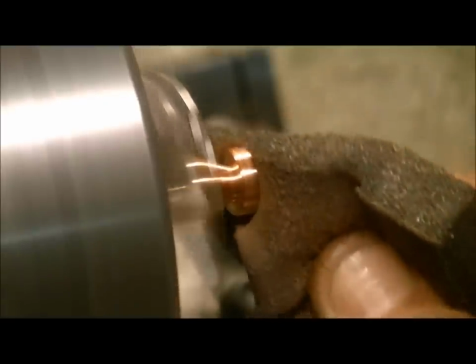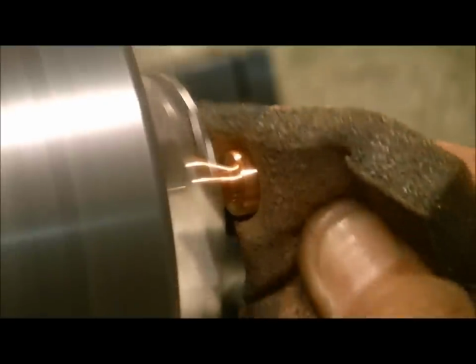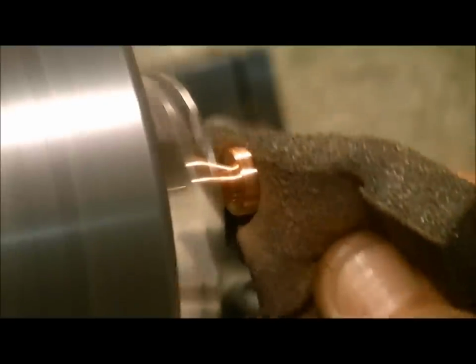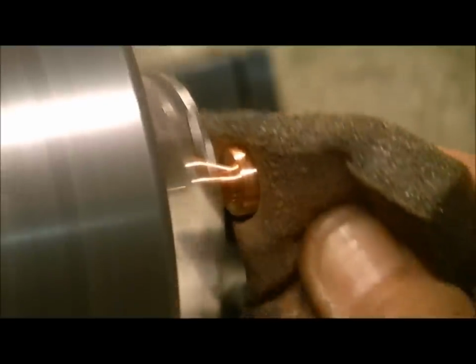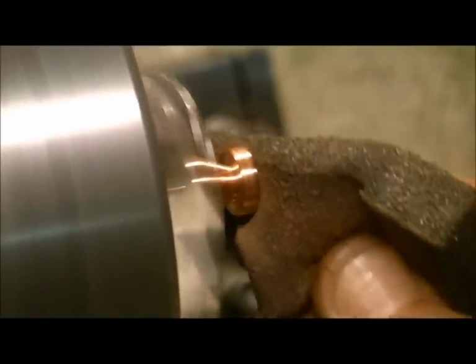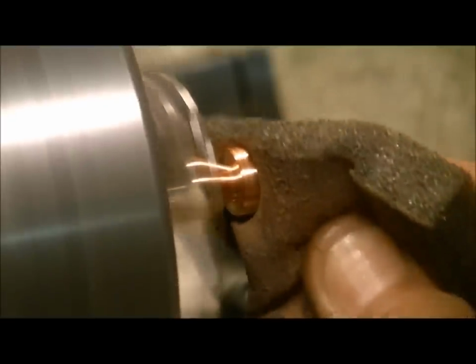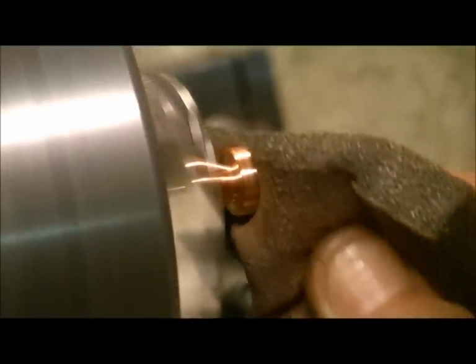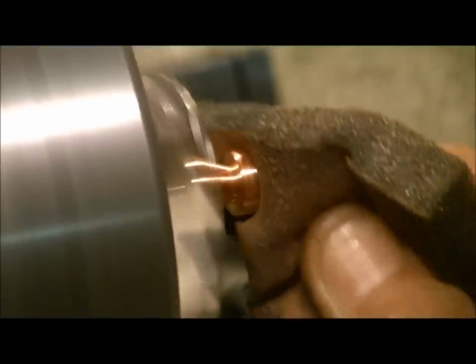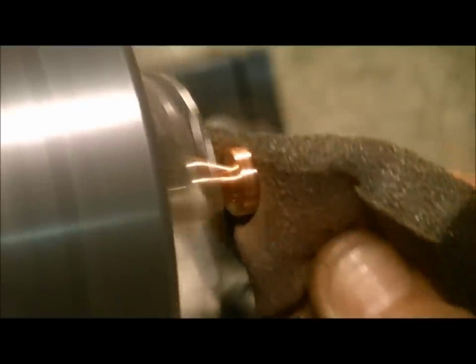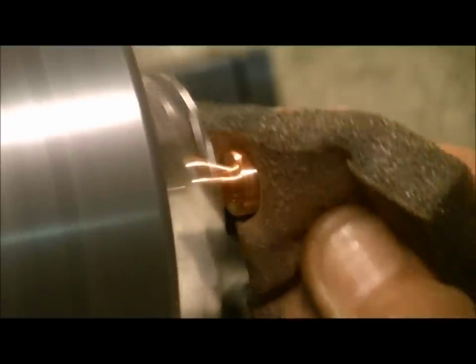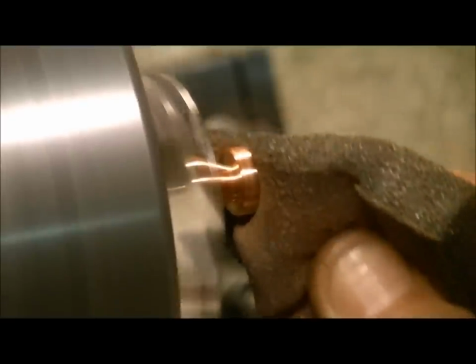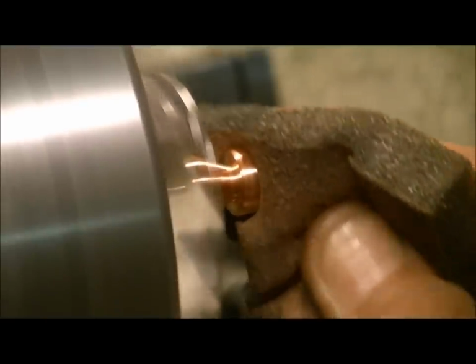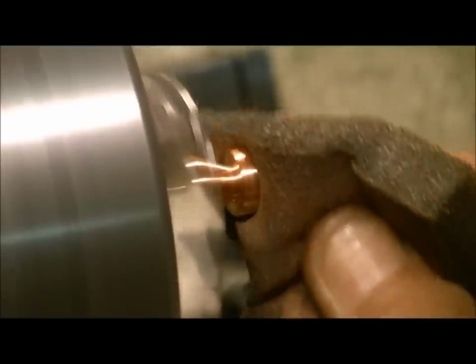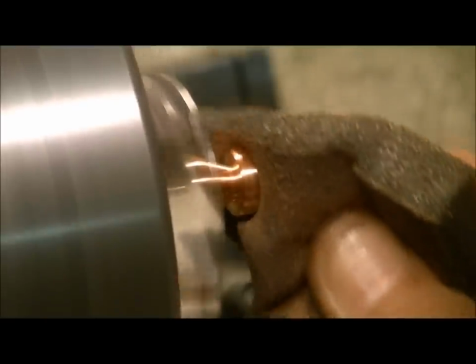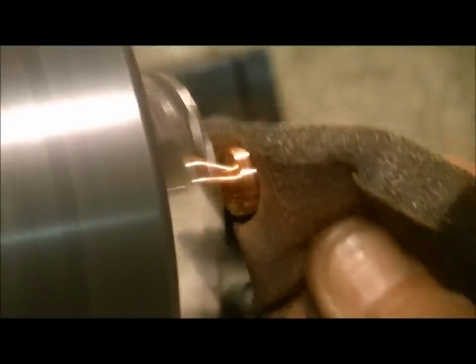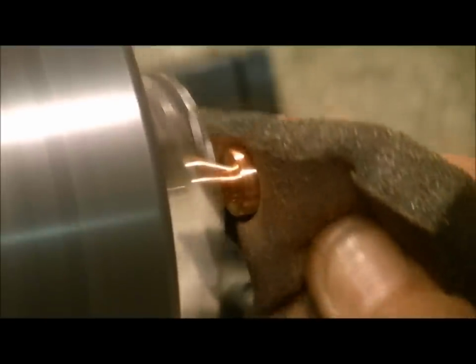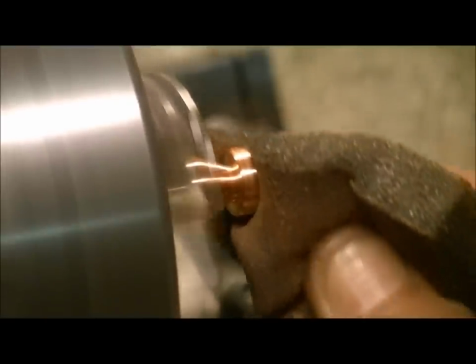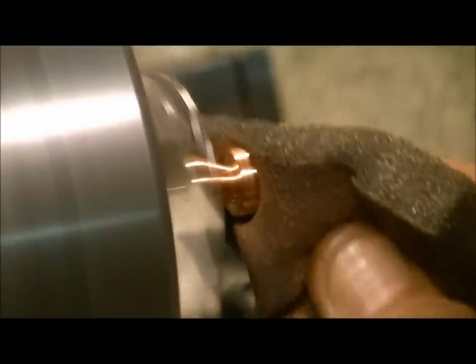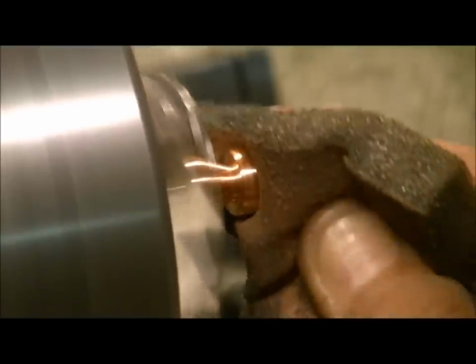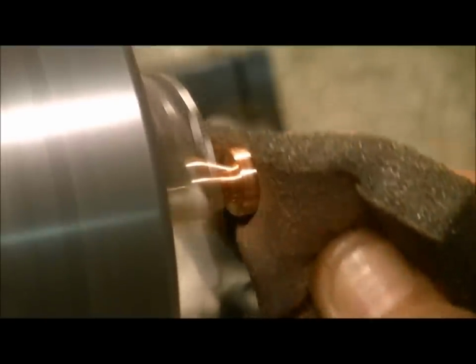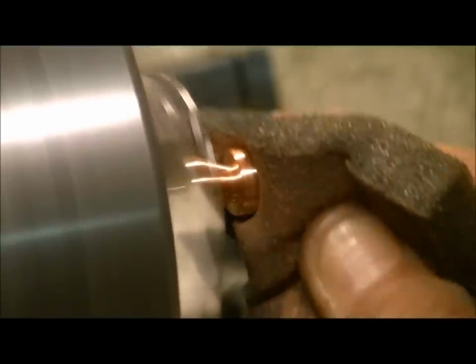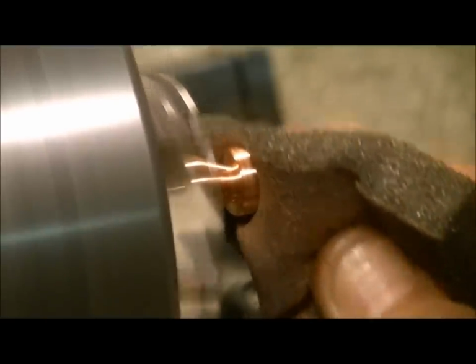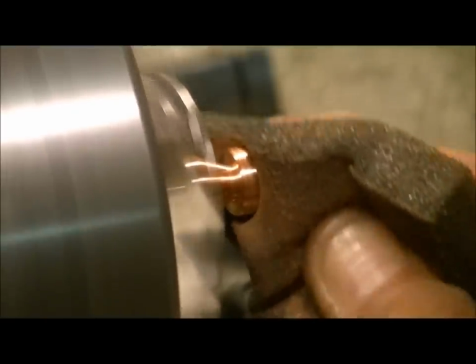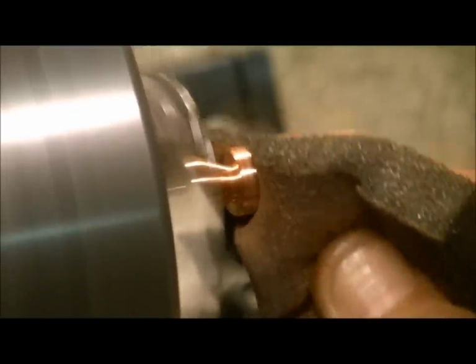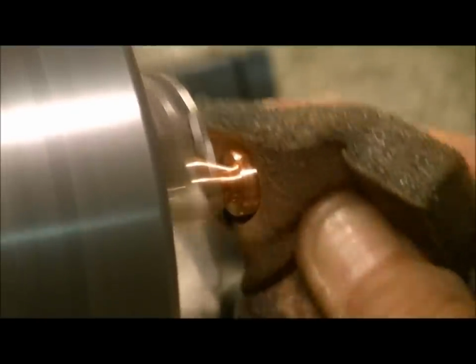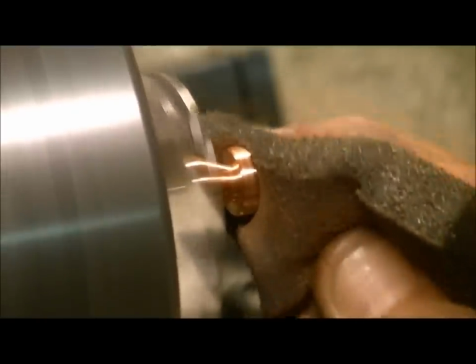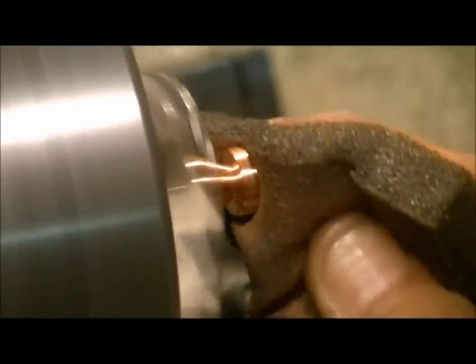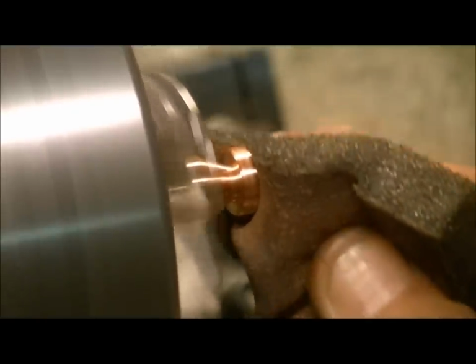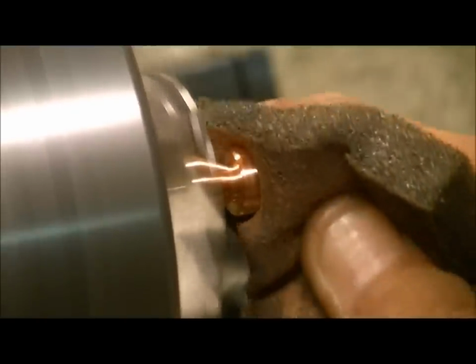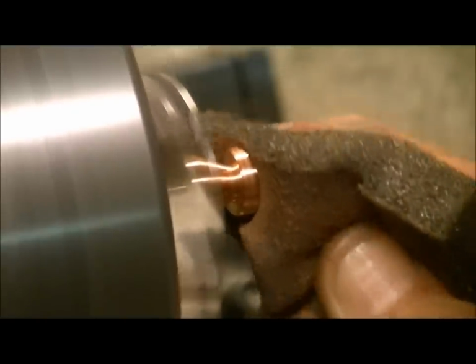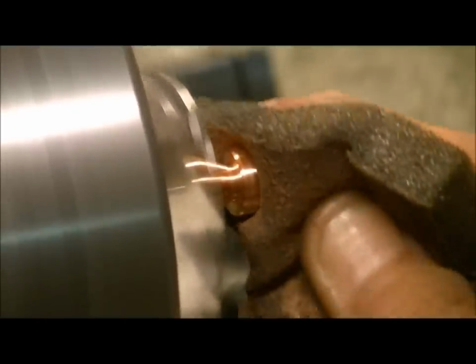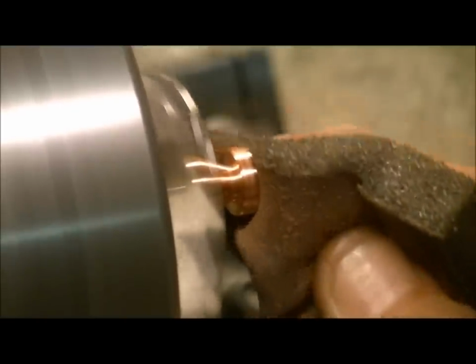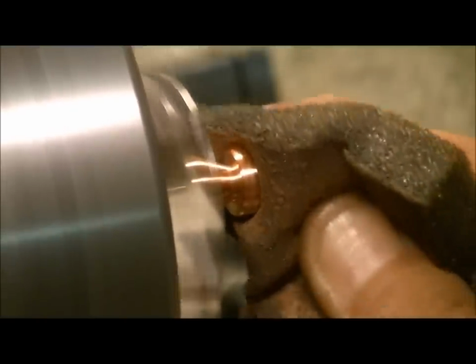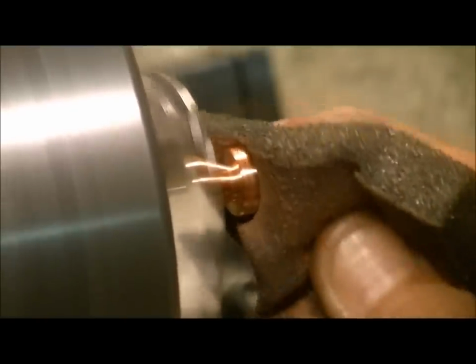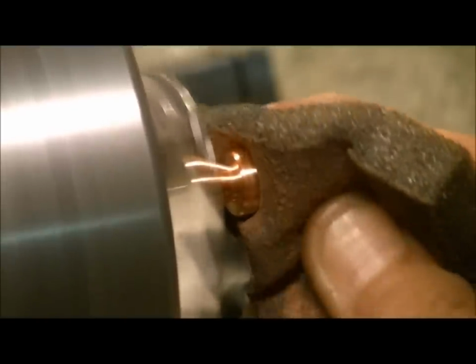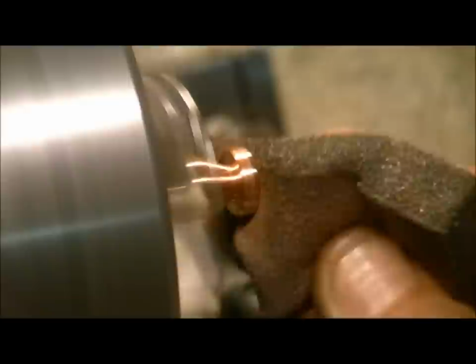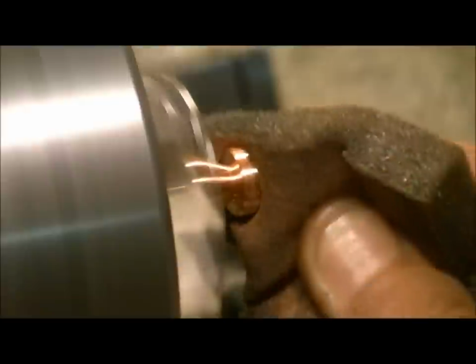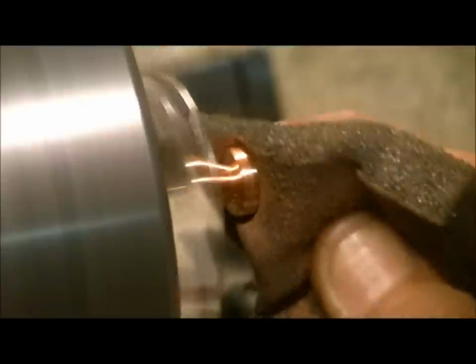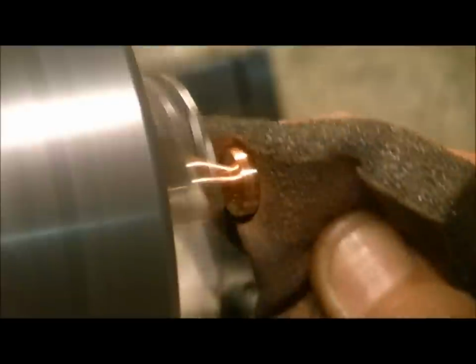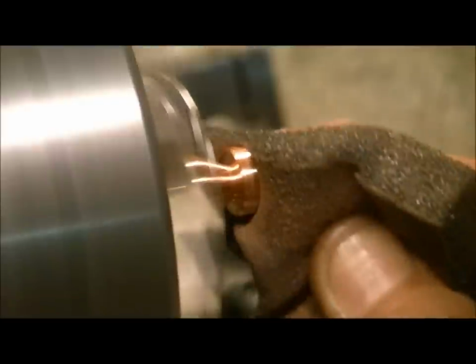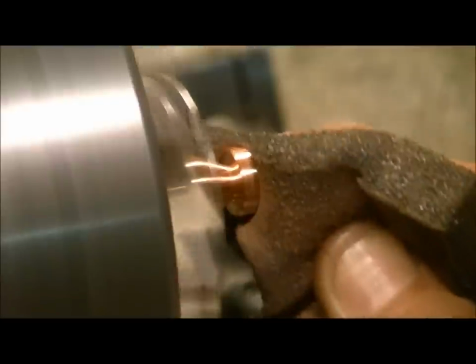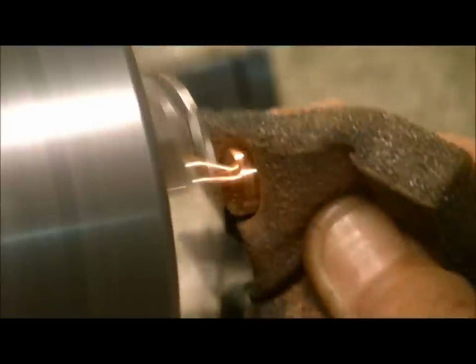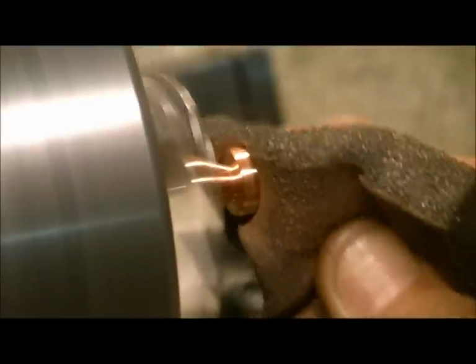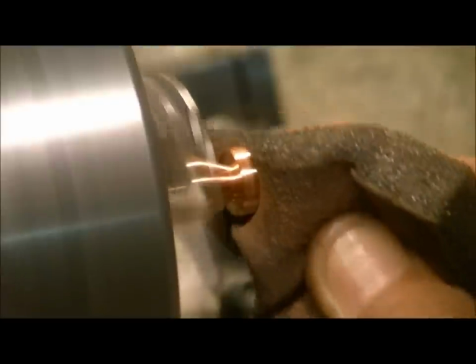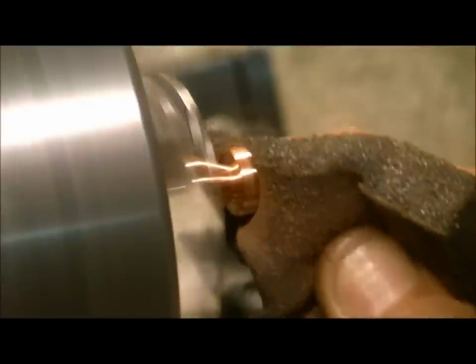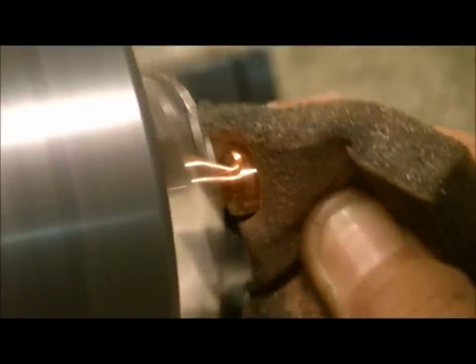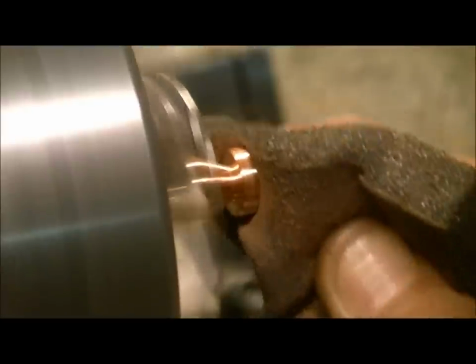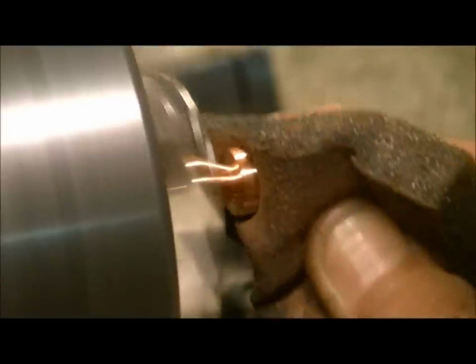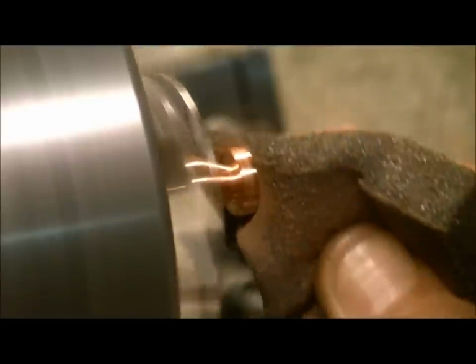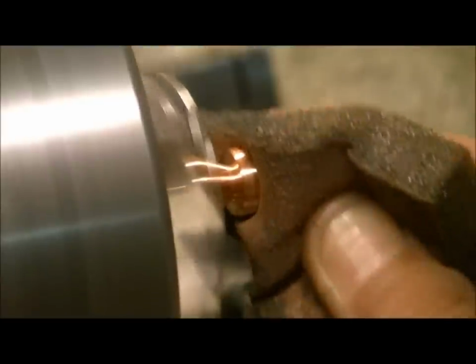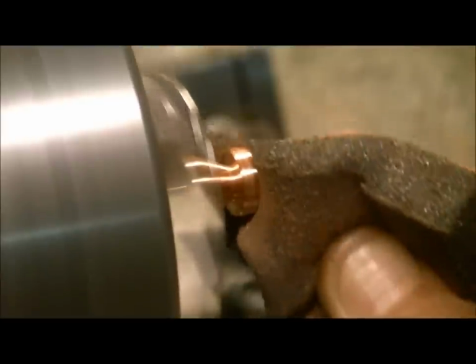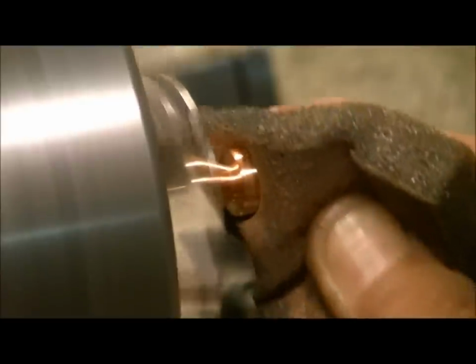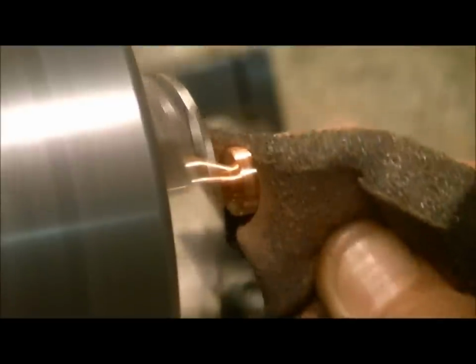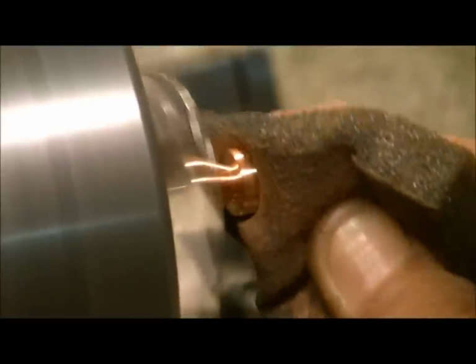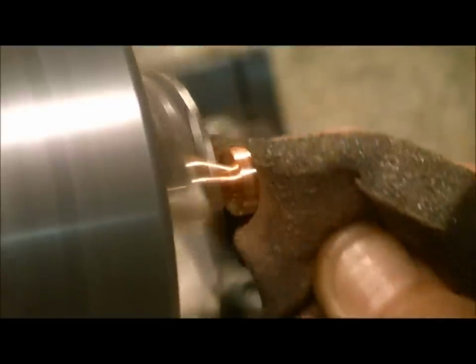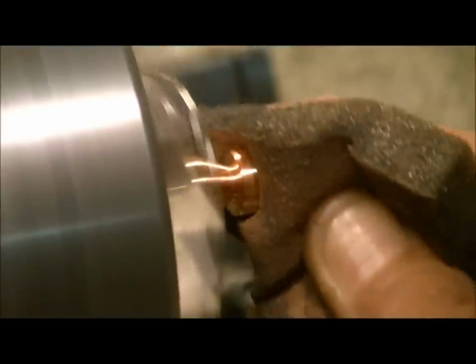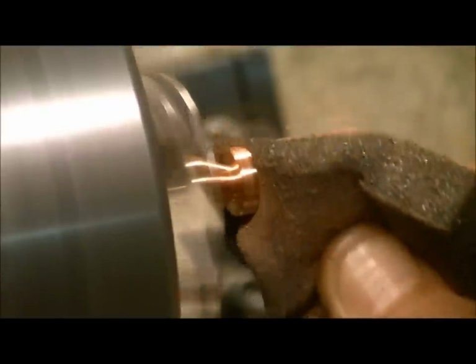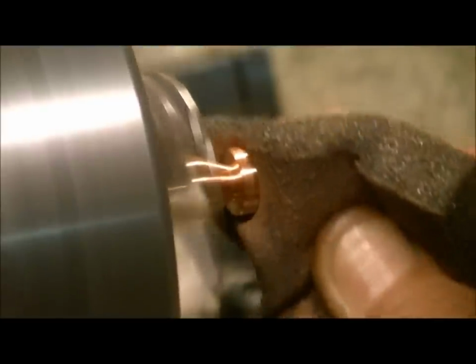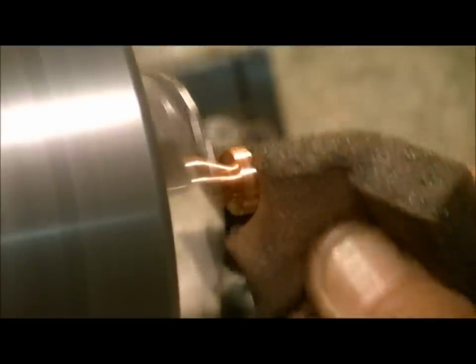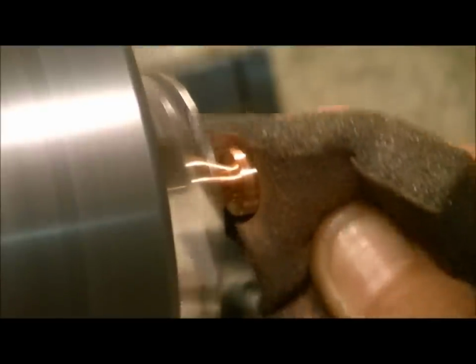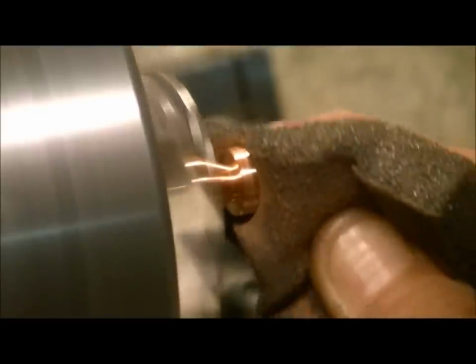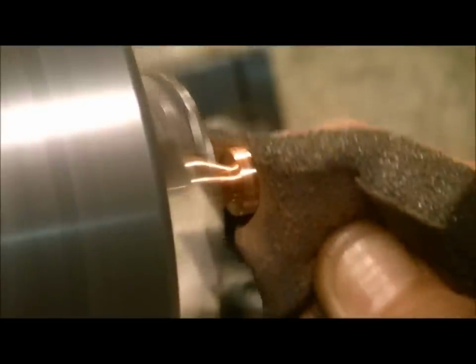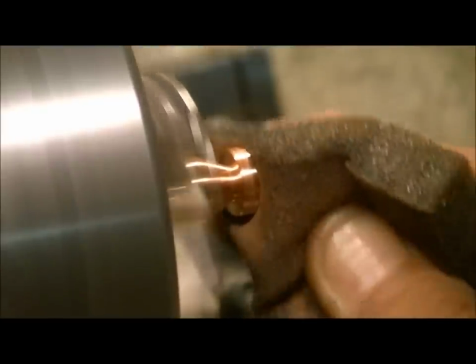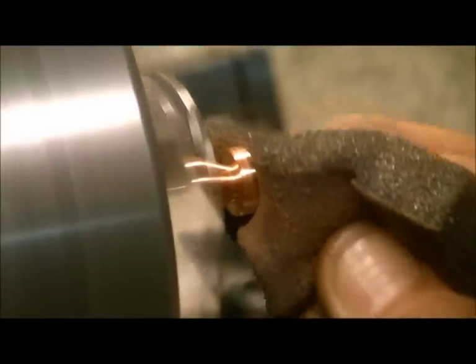What we're doing here is trying to sand down the face of it and make sure you get as many cut lines as possible out.